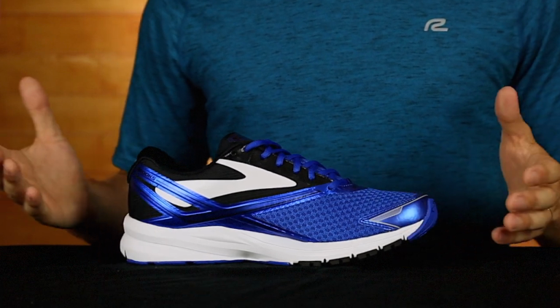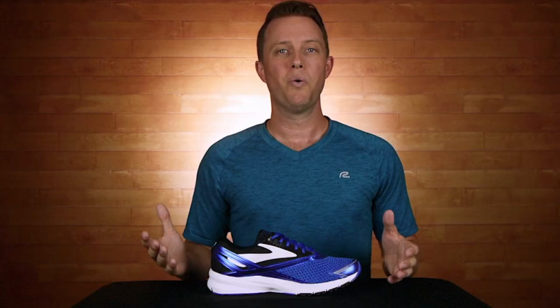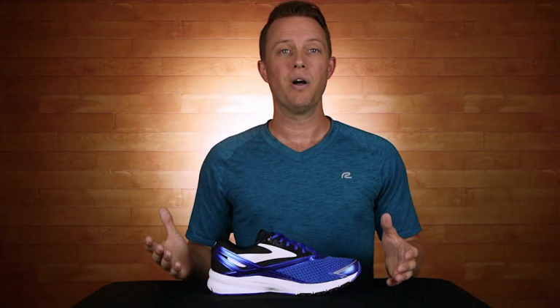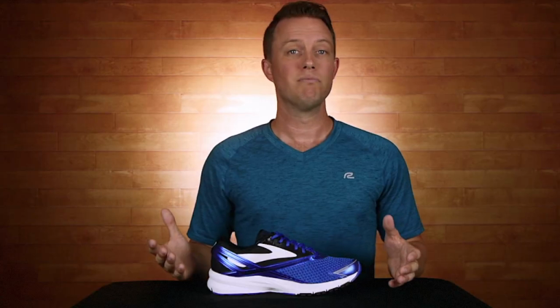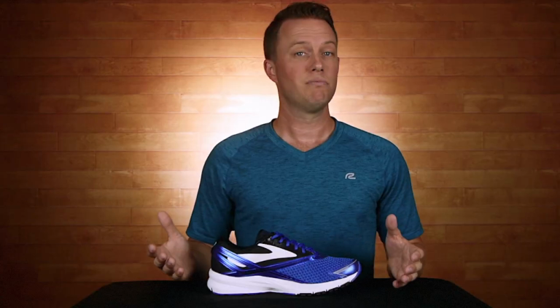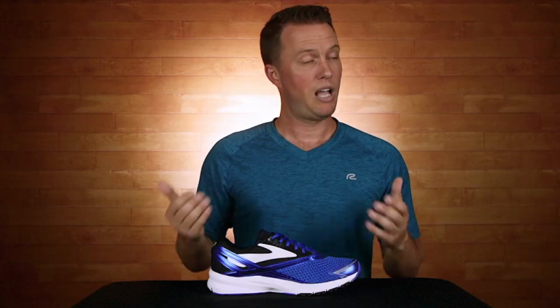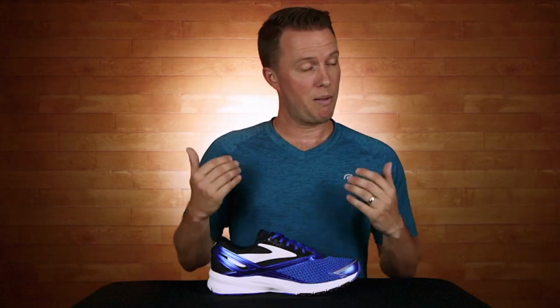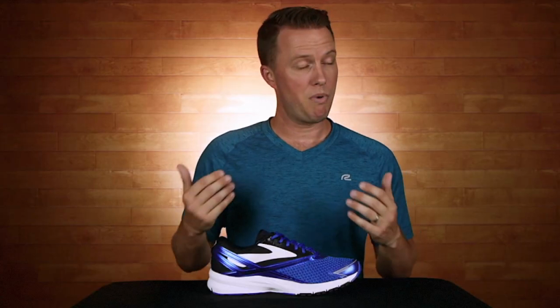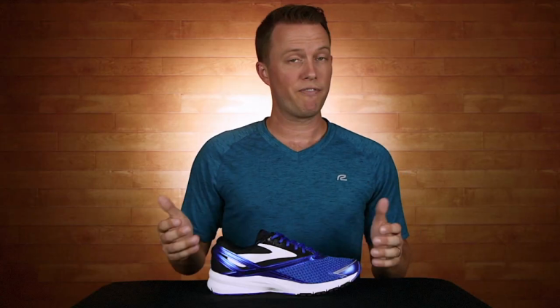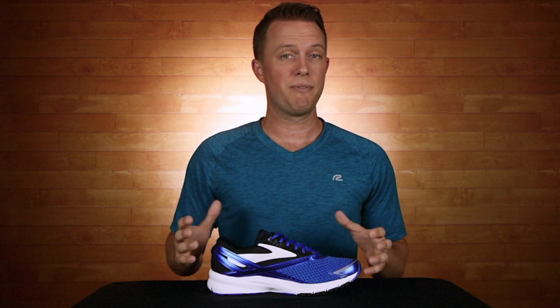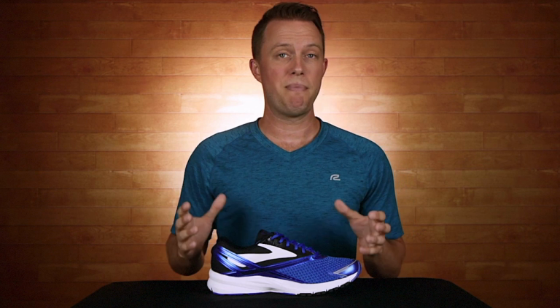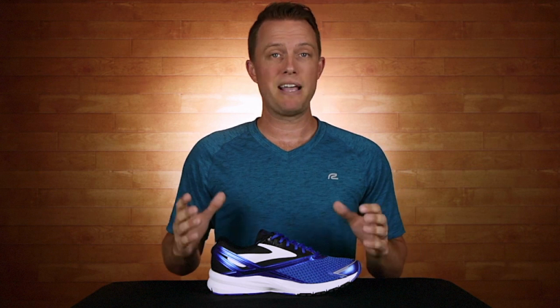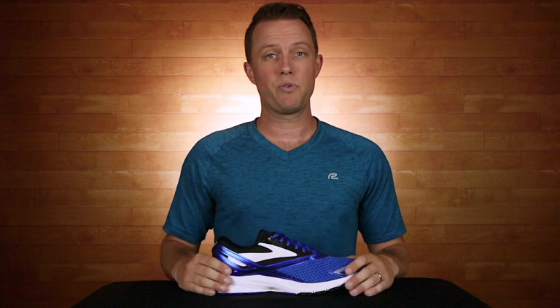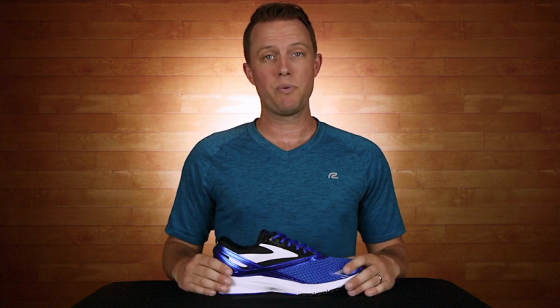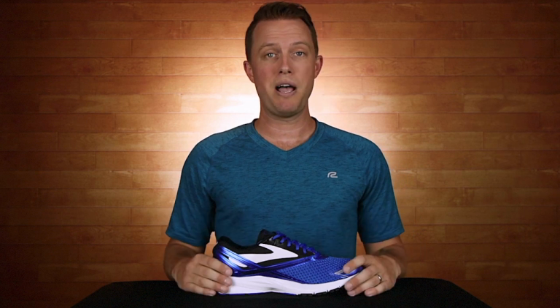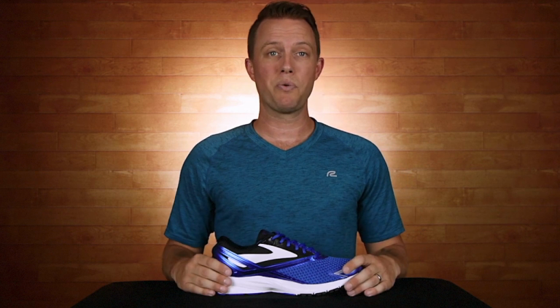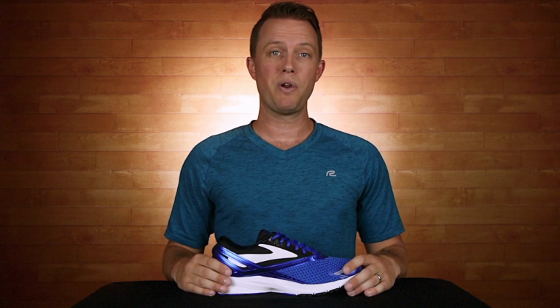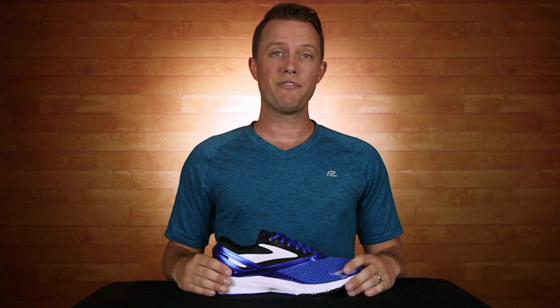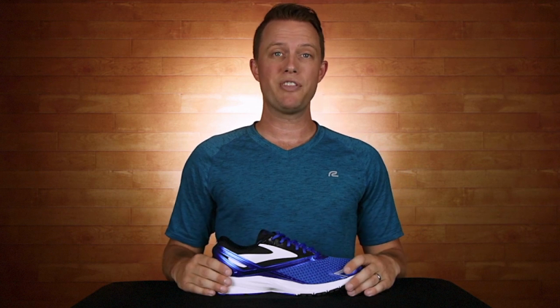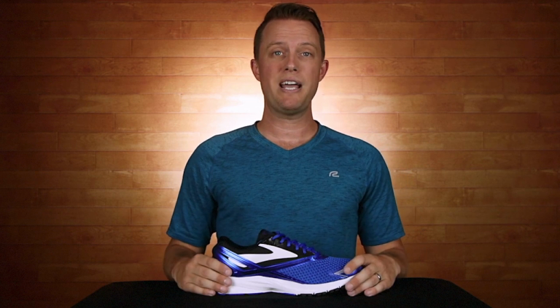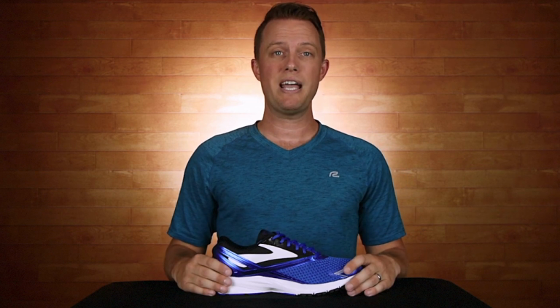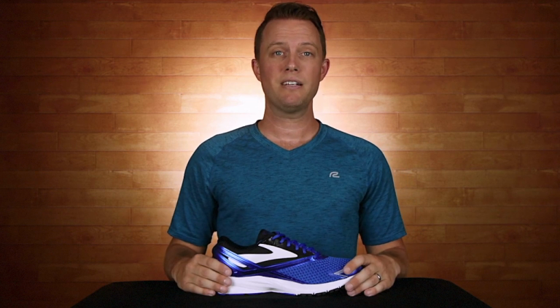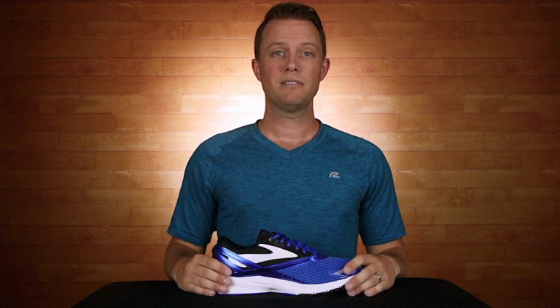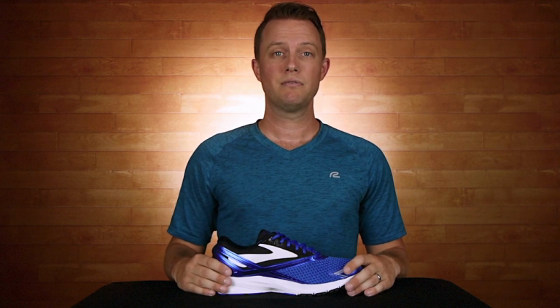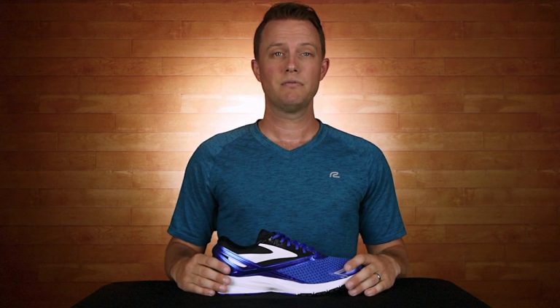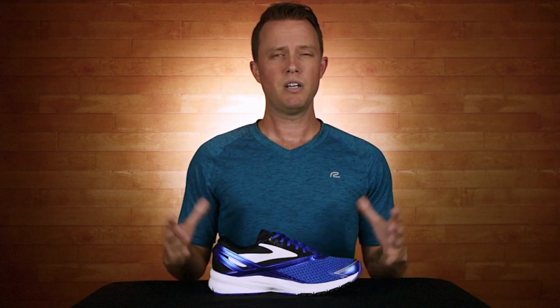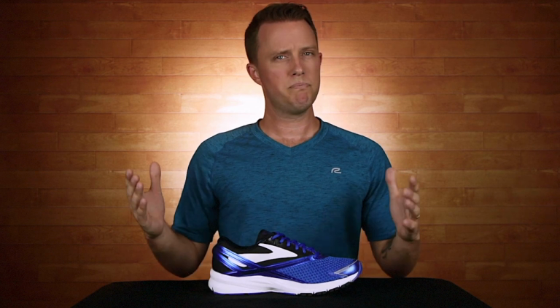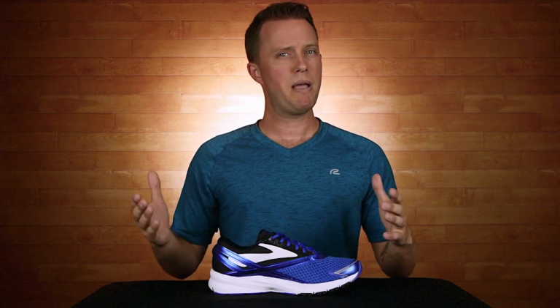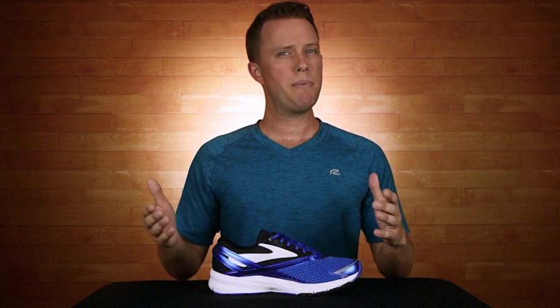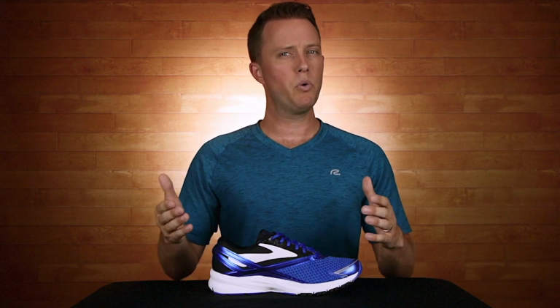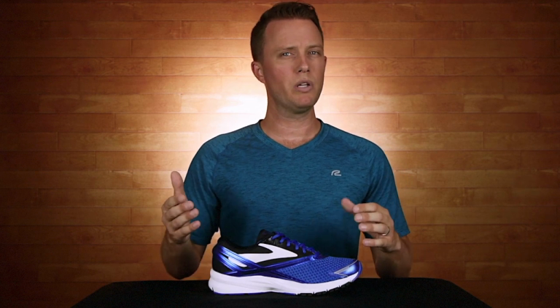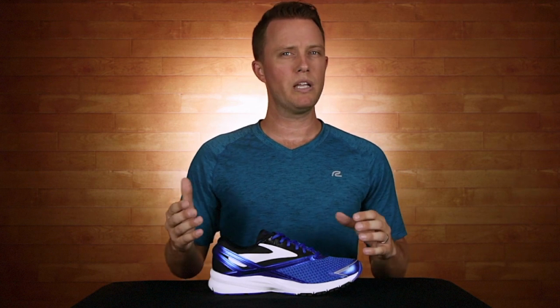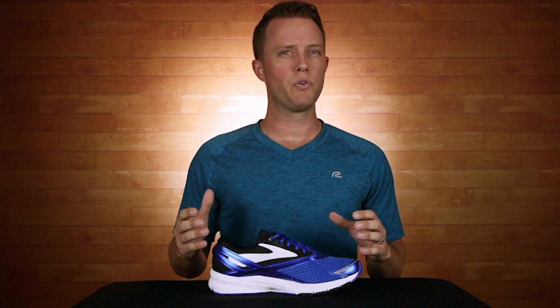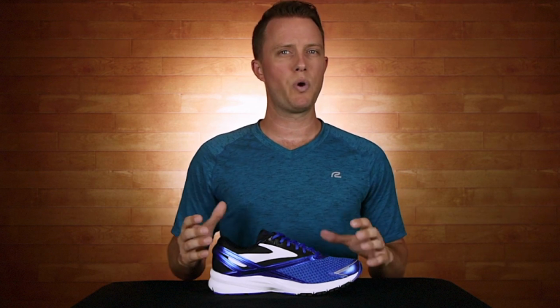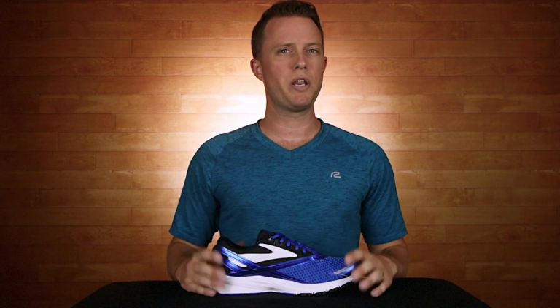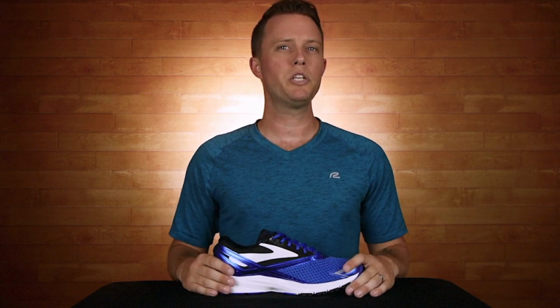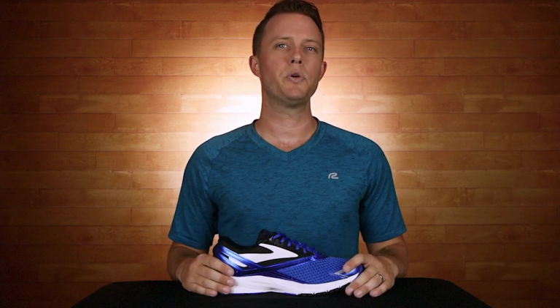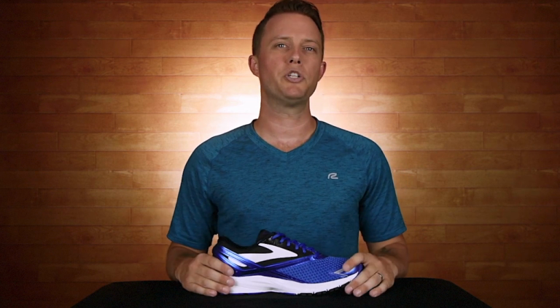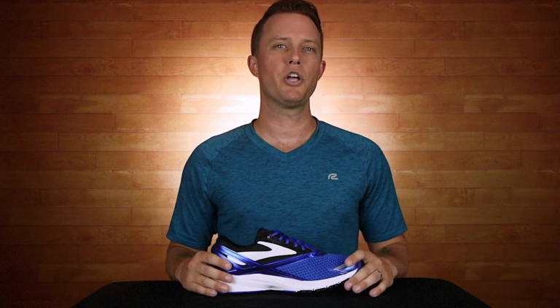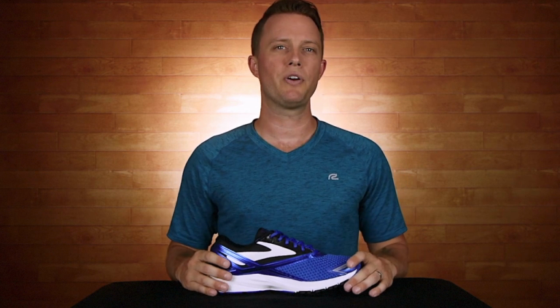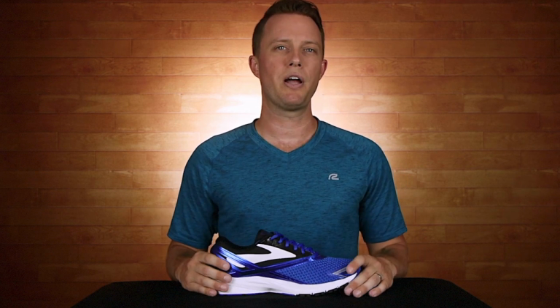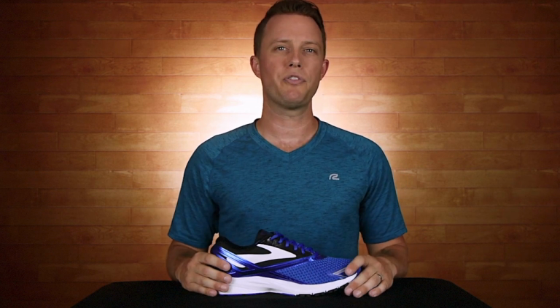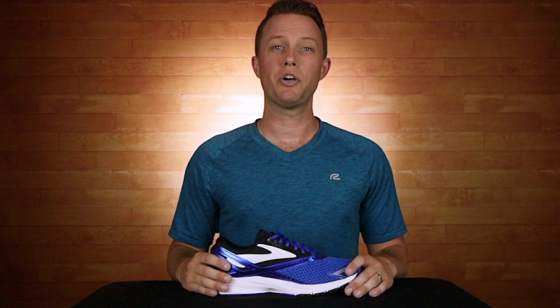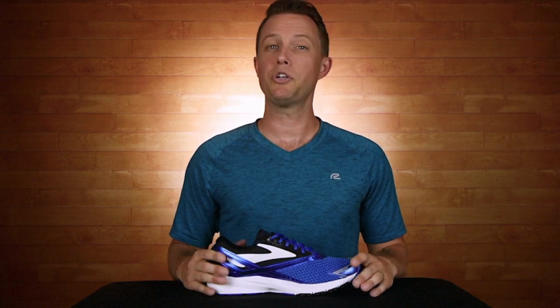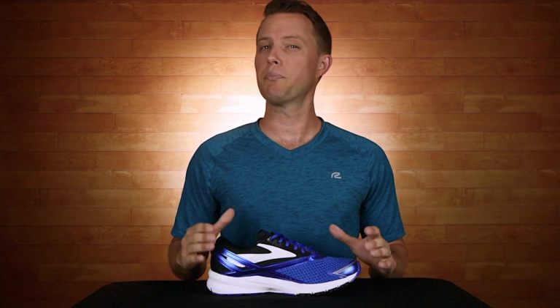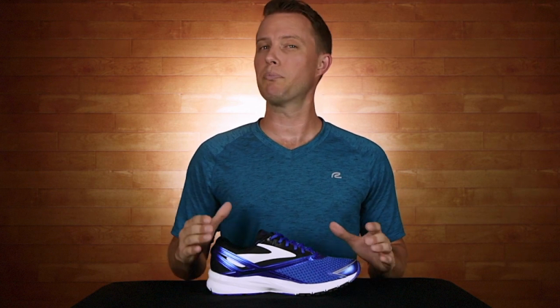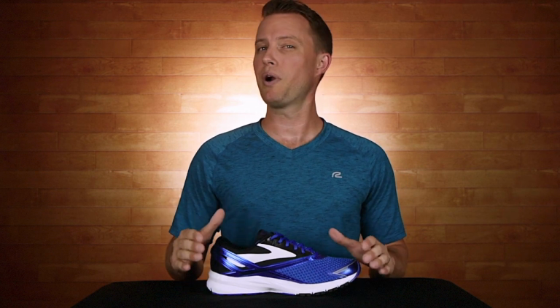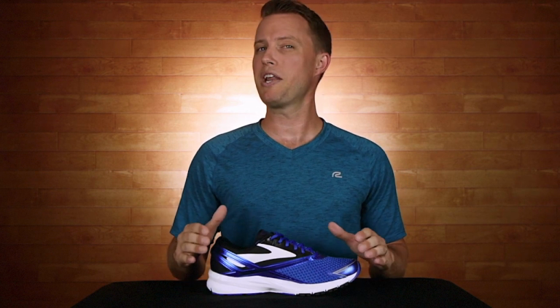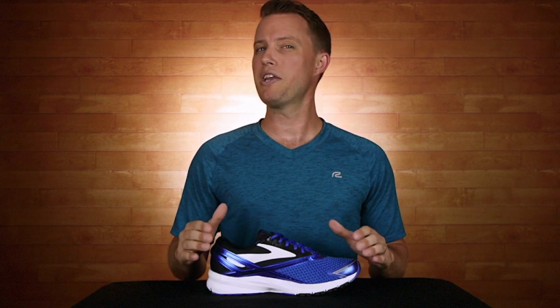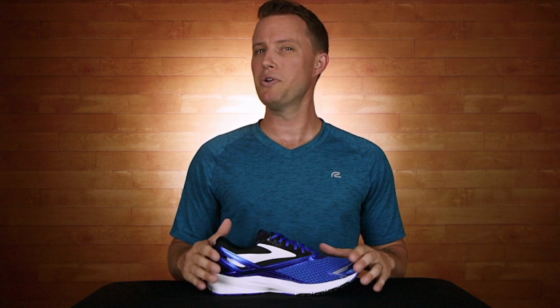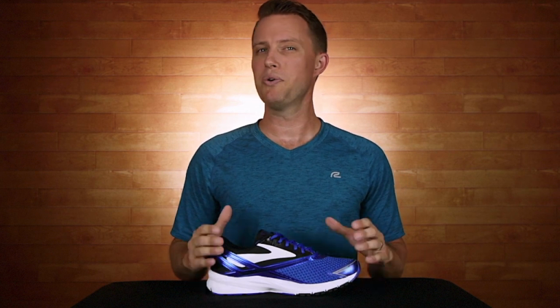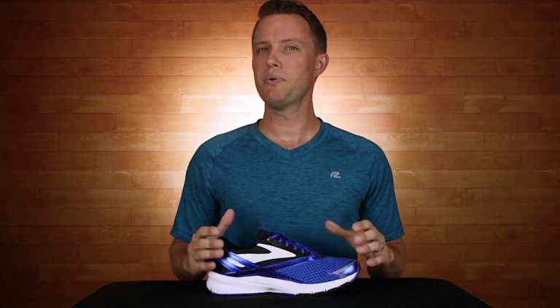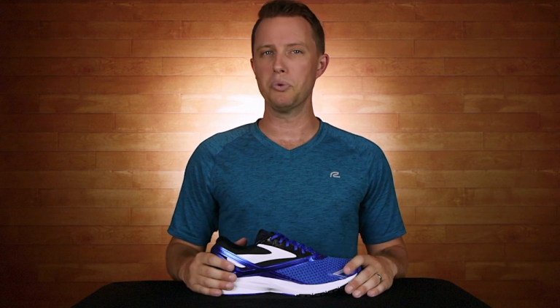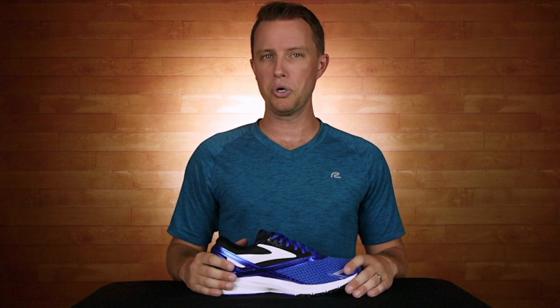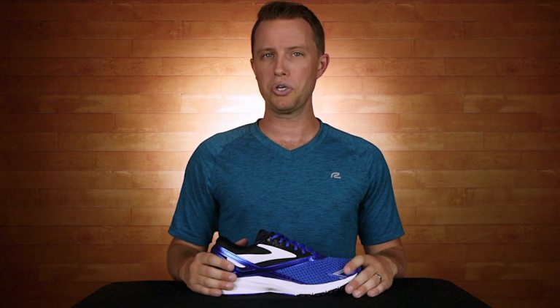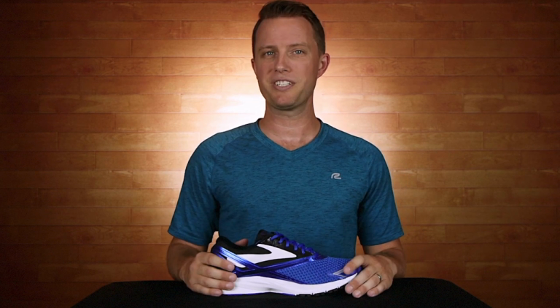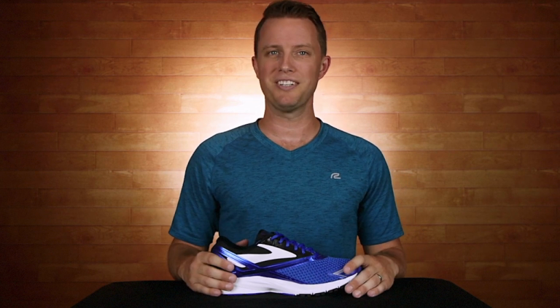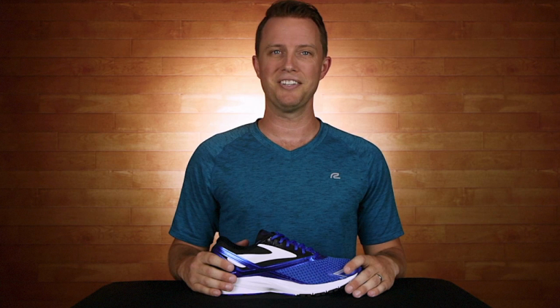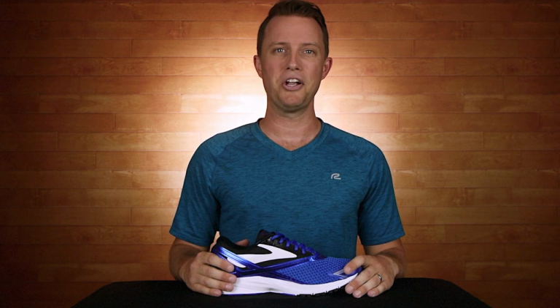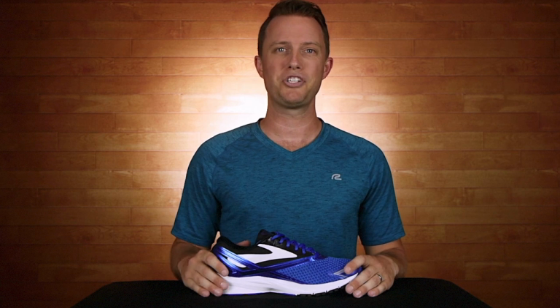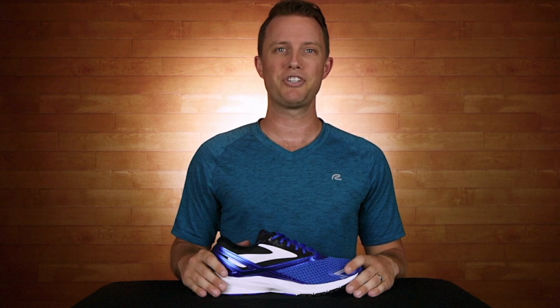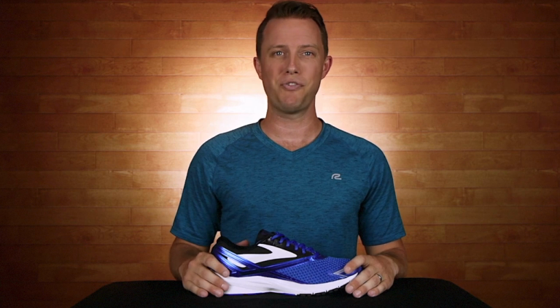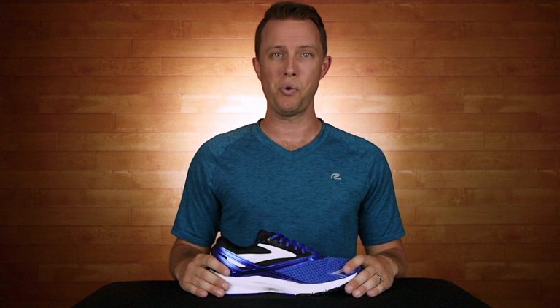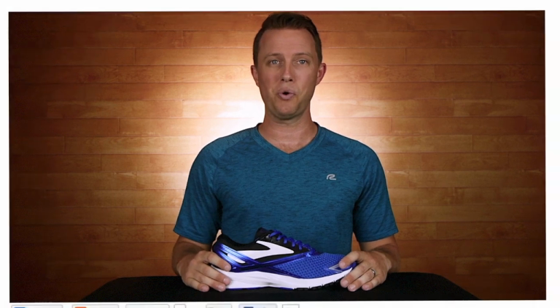Well, I'm off for my three-mile run for the day, but maybe we'll even run into each other out there in your brand new Brooks Launch 4.